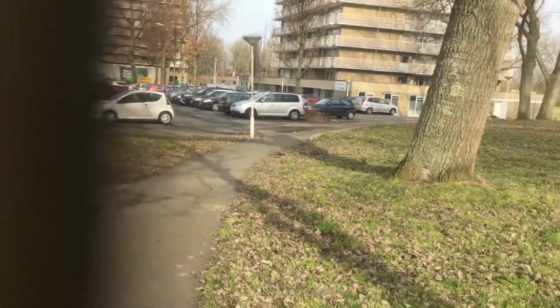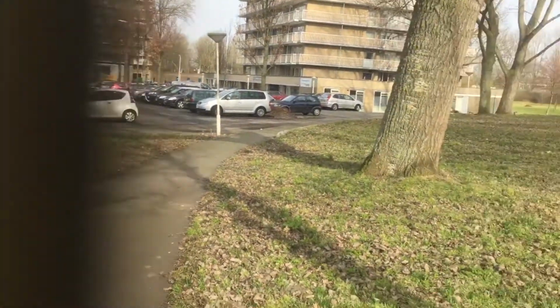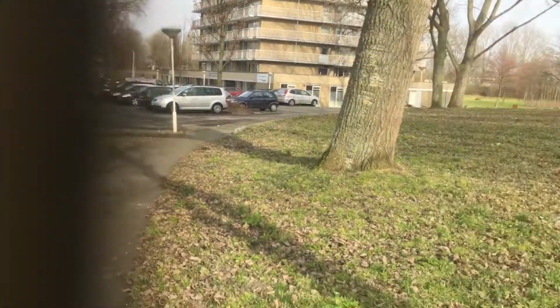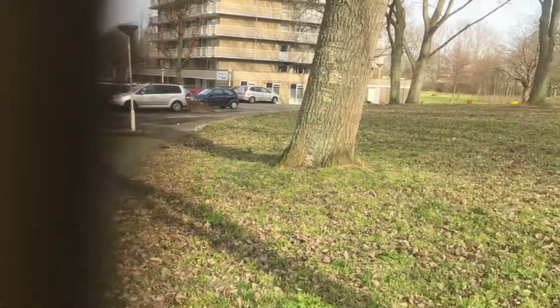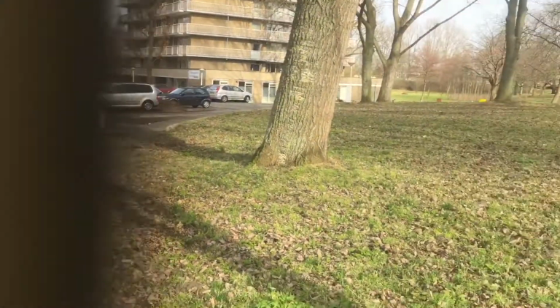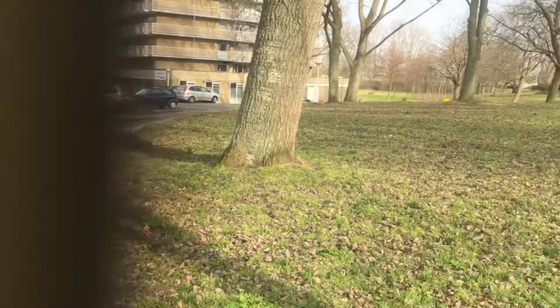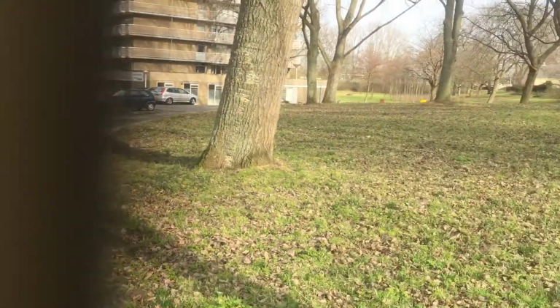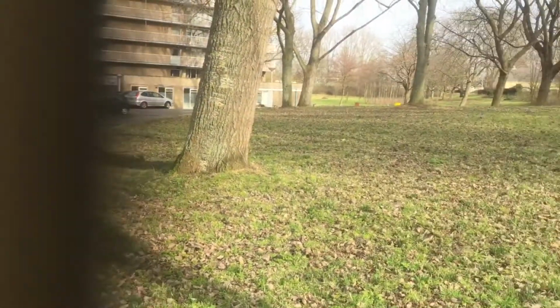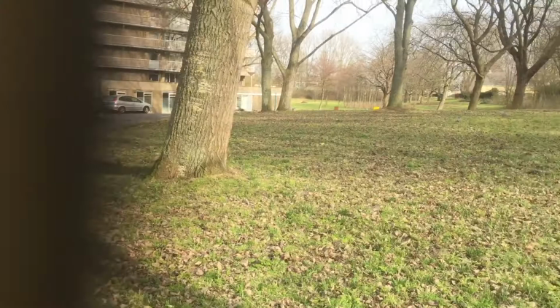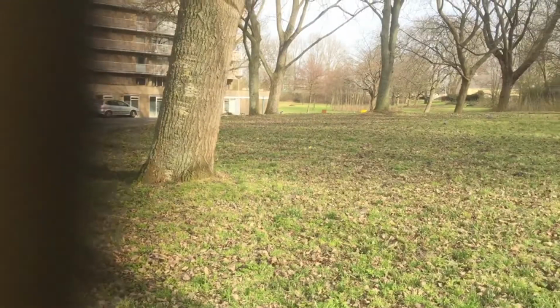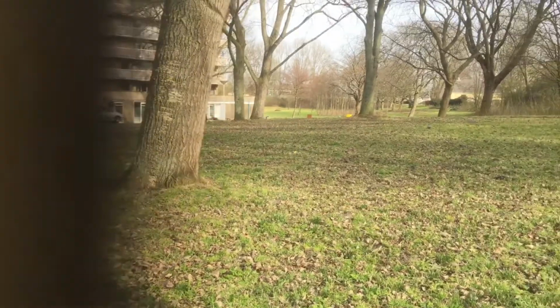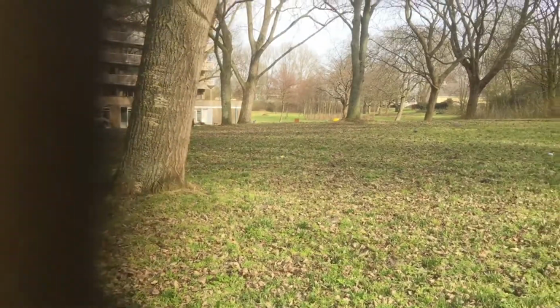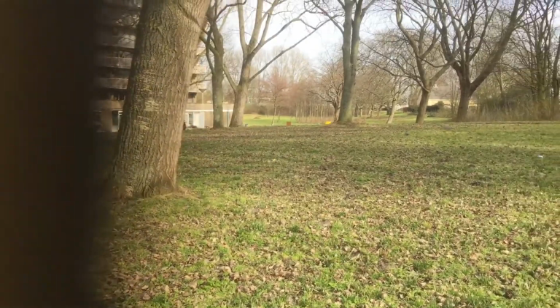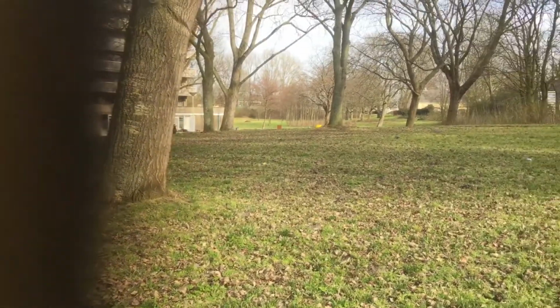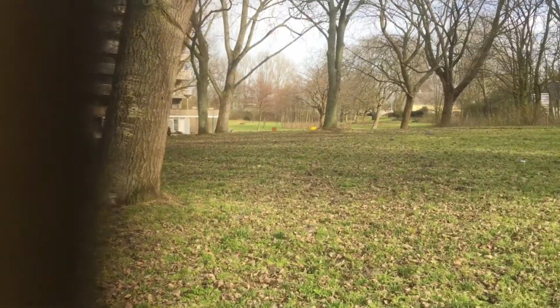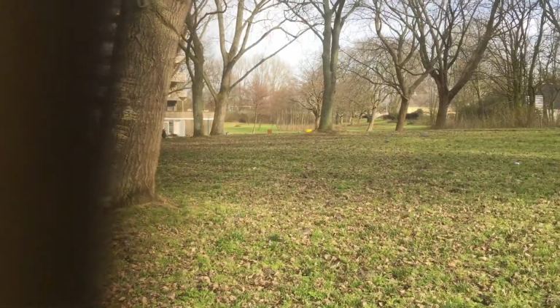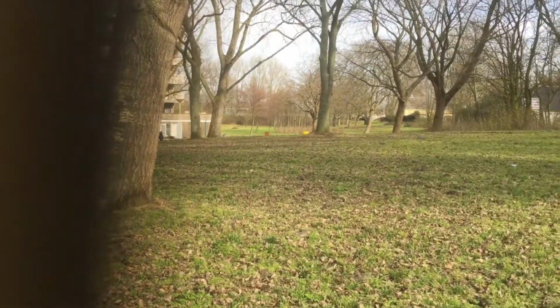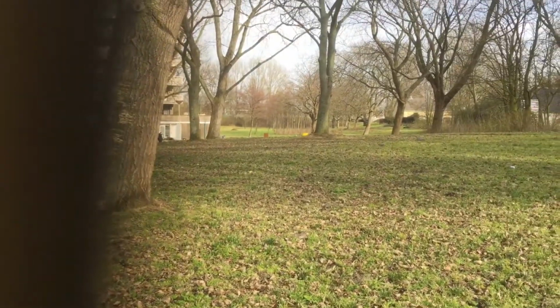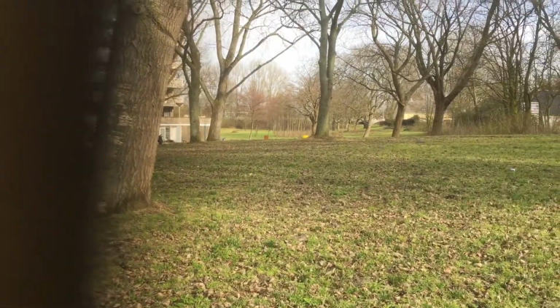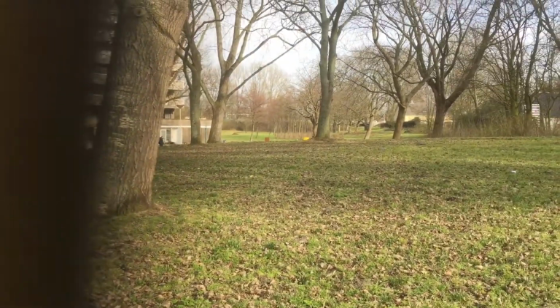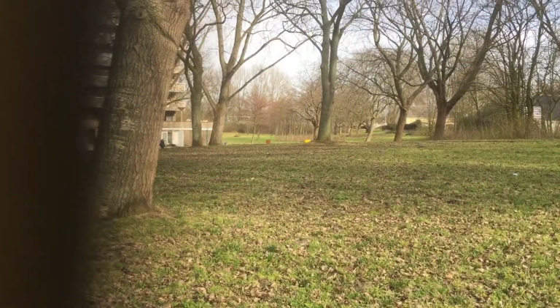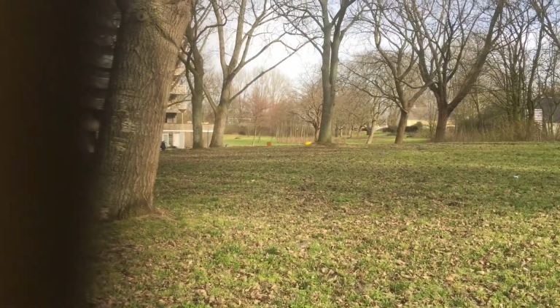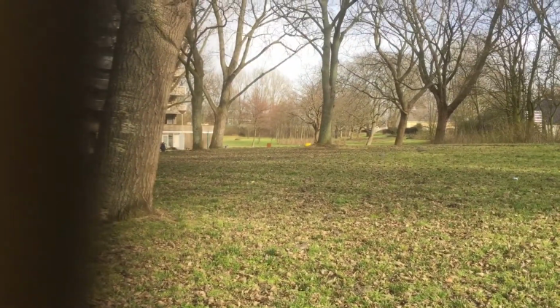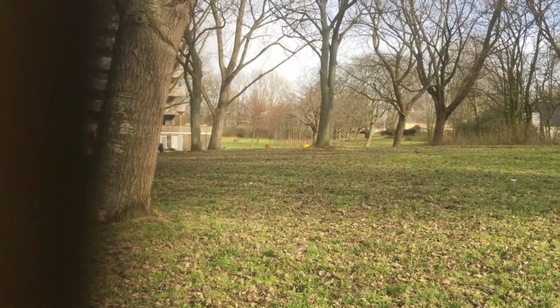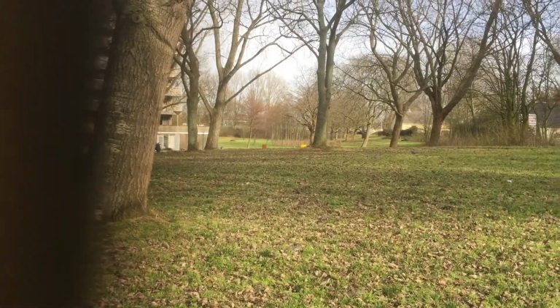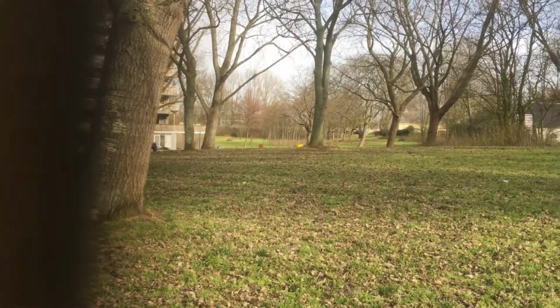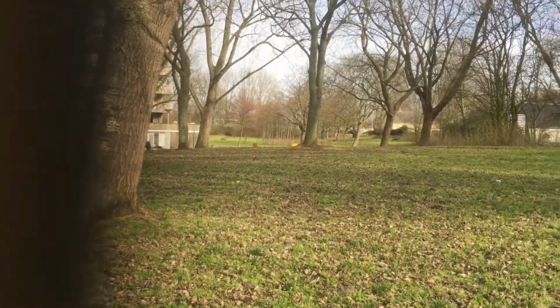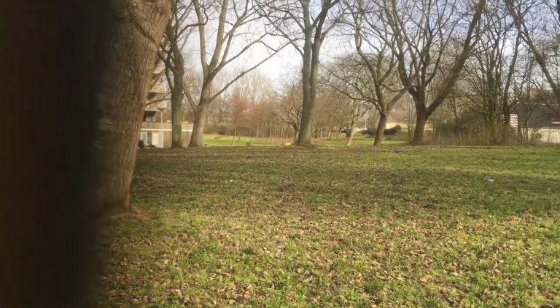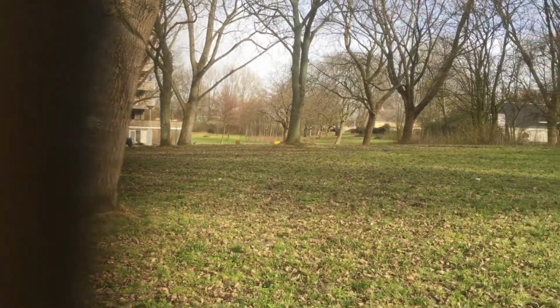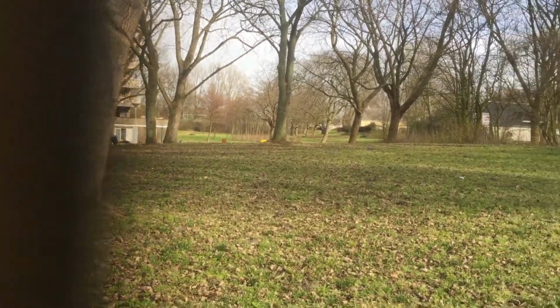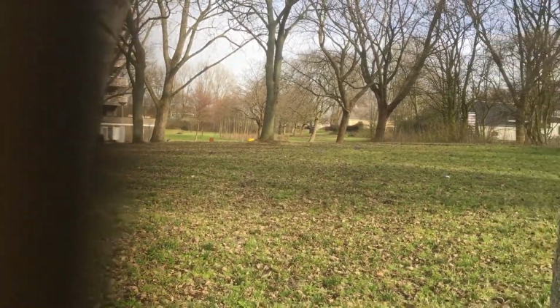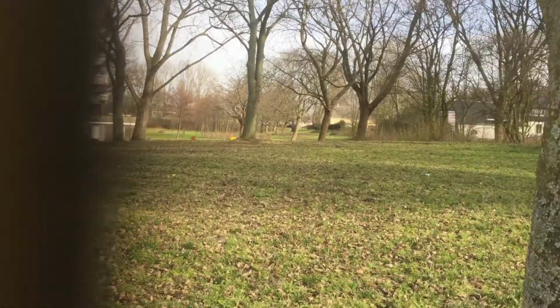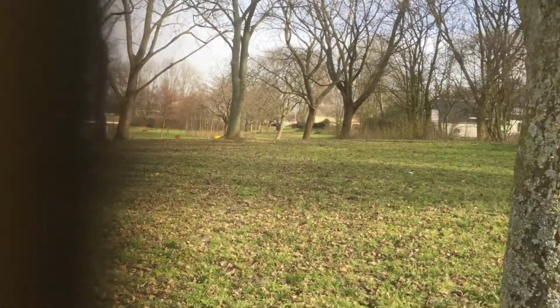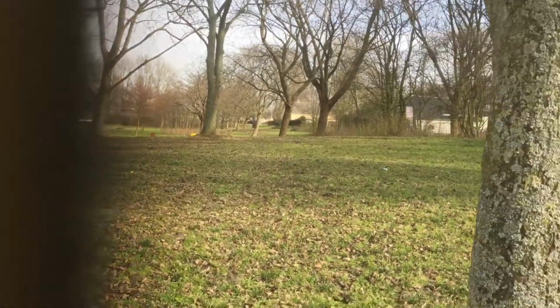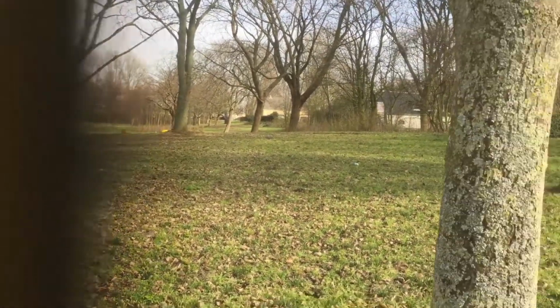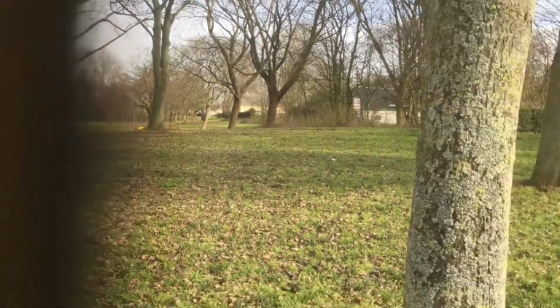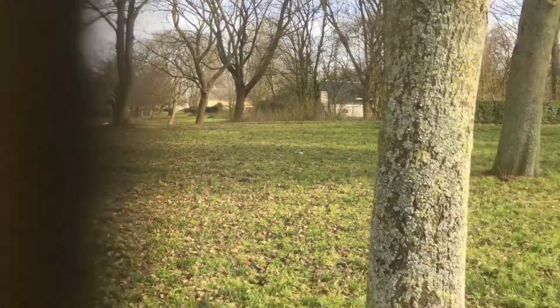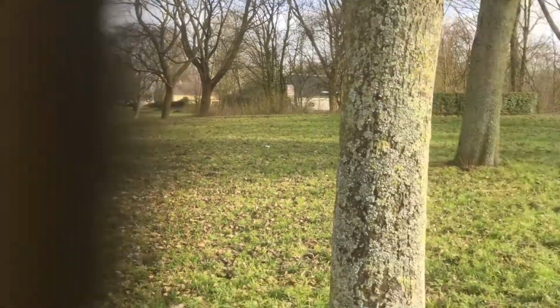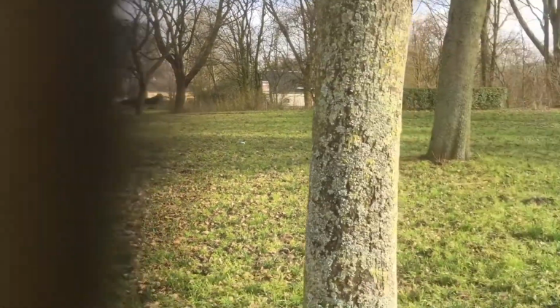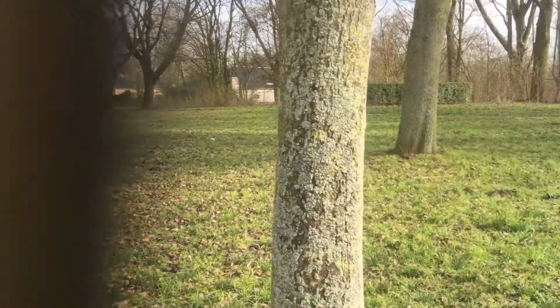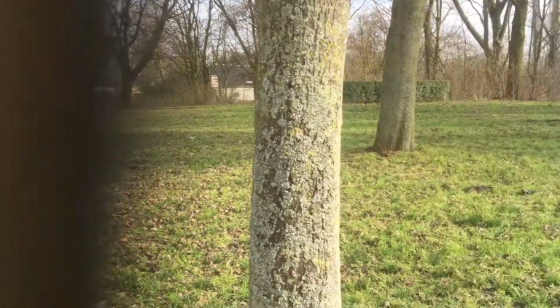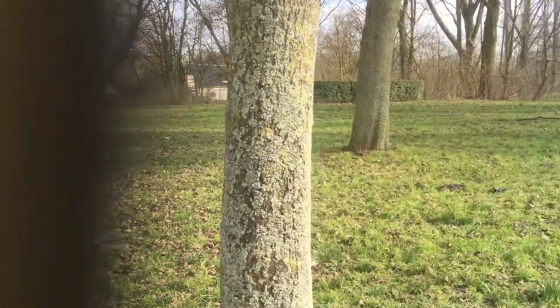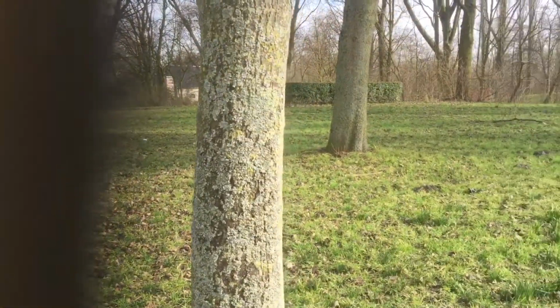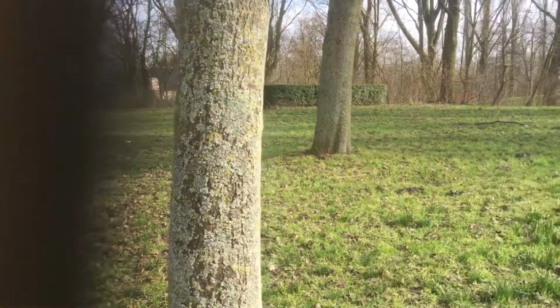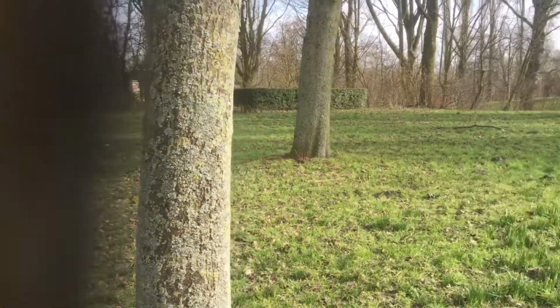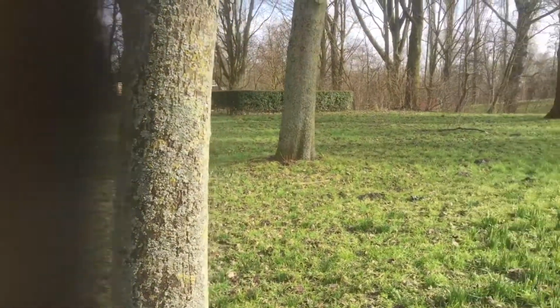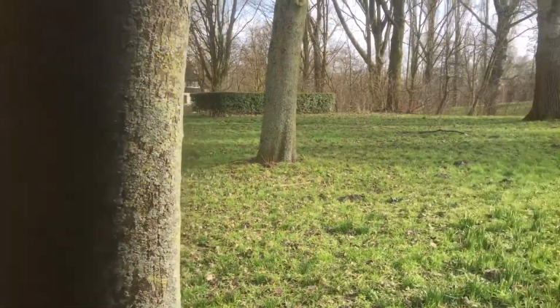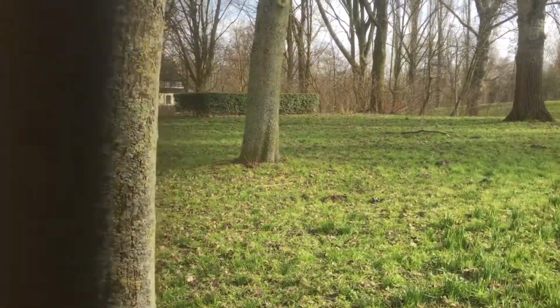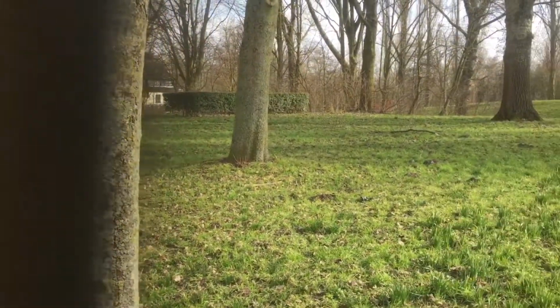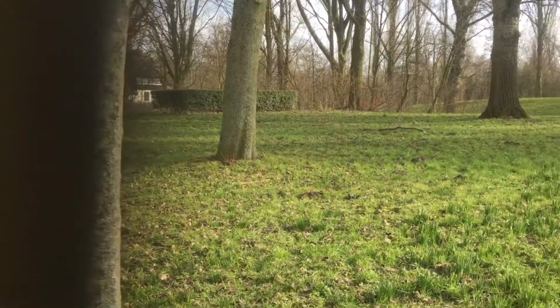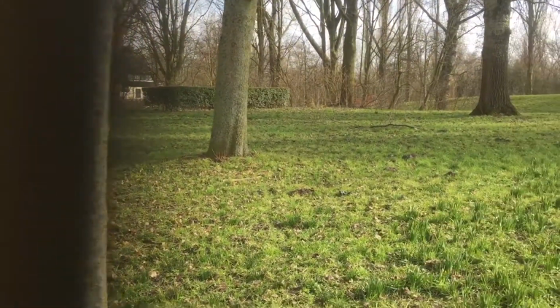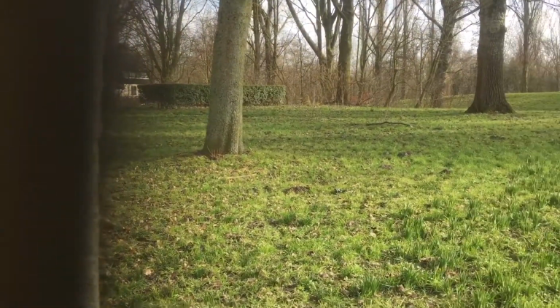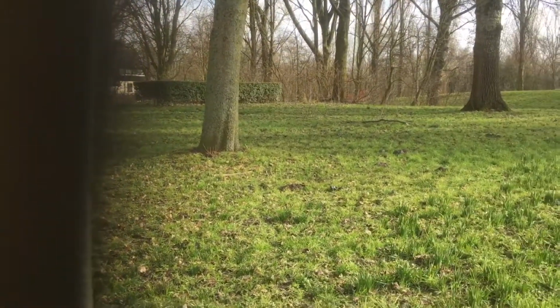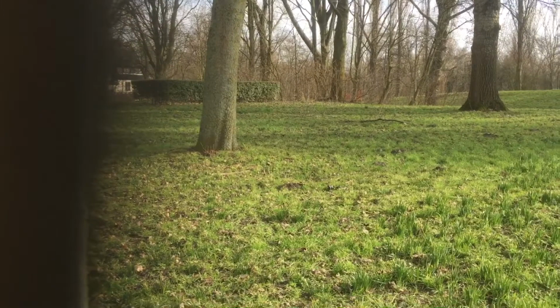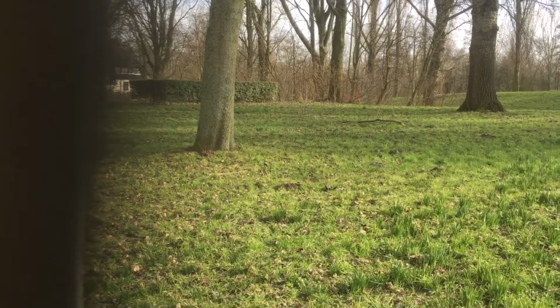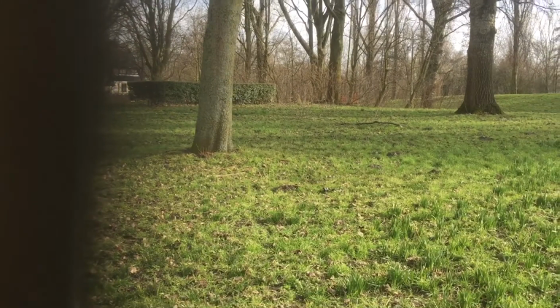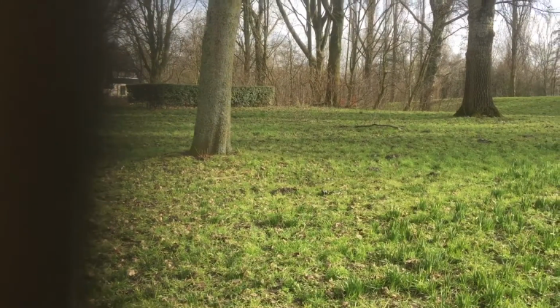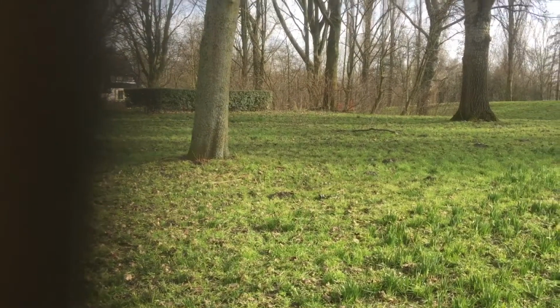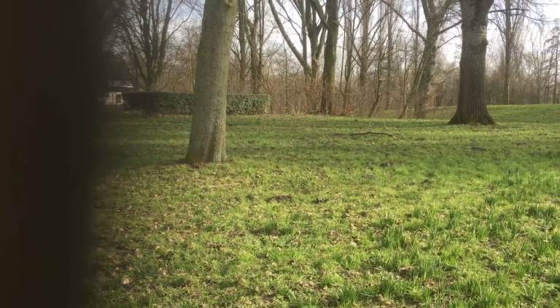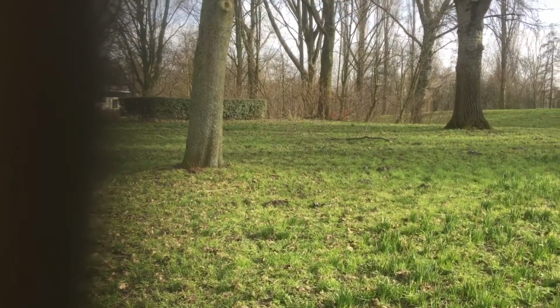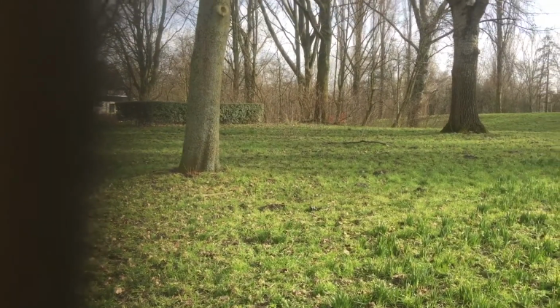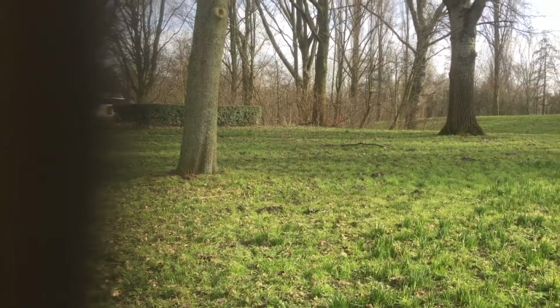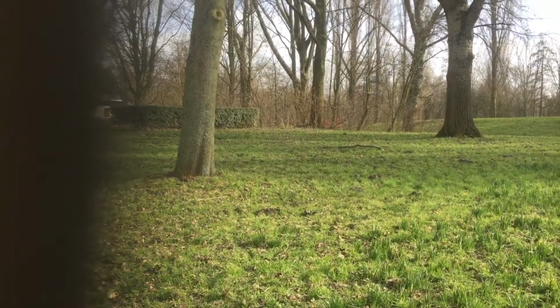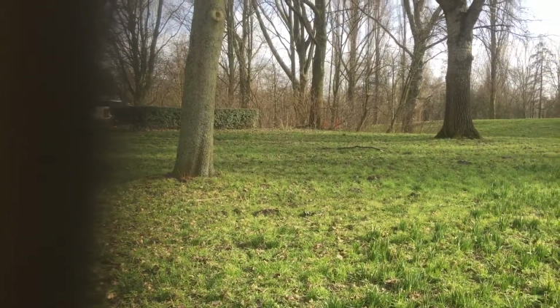Here is a park. You can have a nice walk with this nice weather.